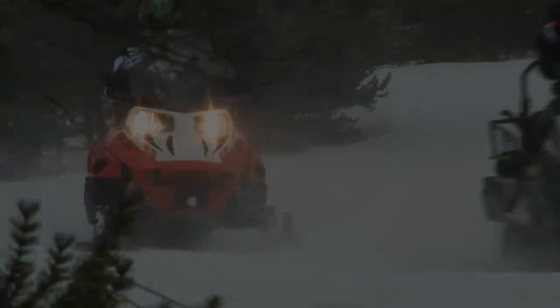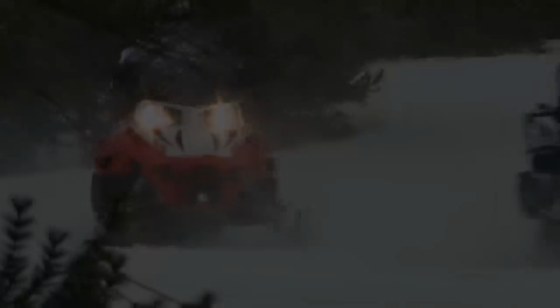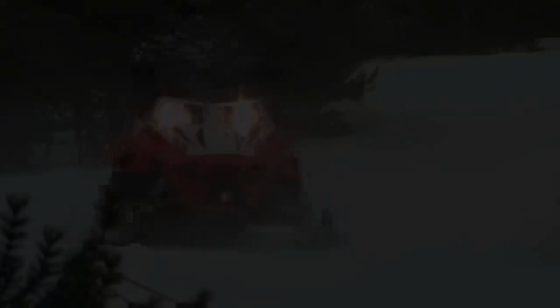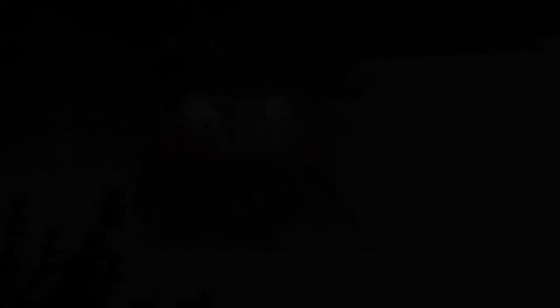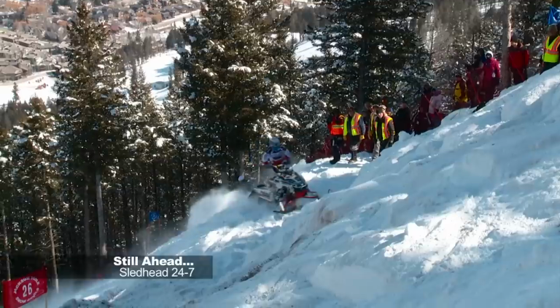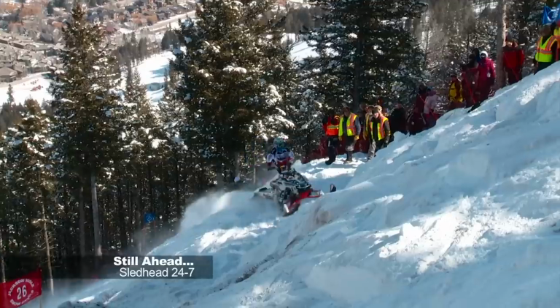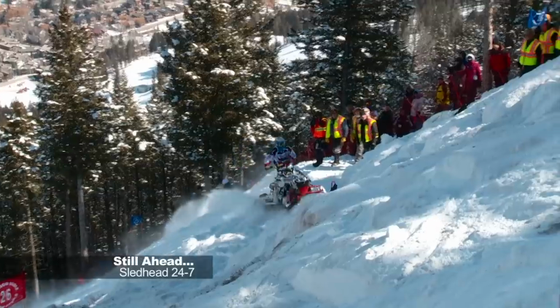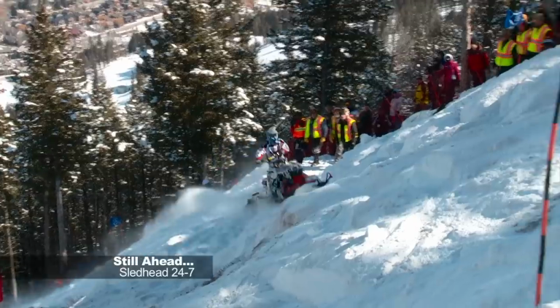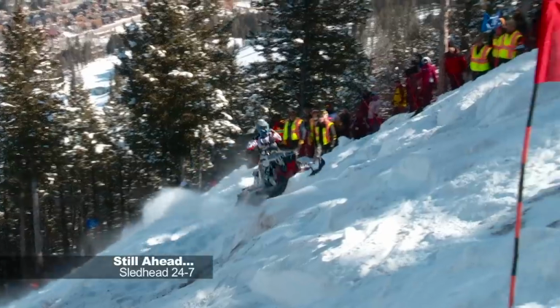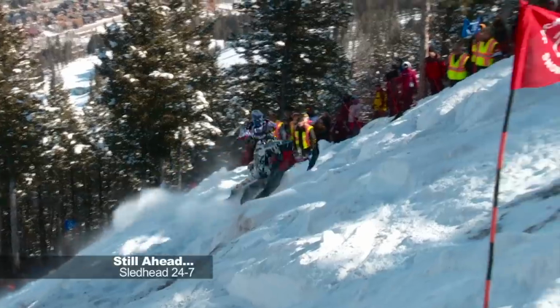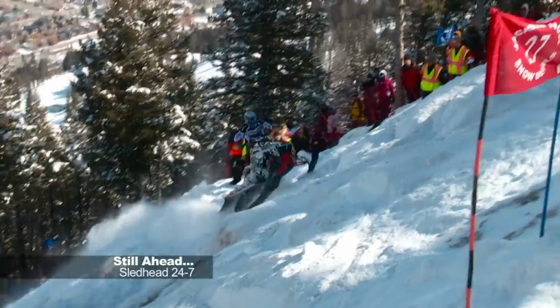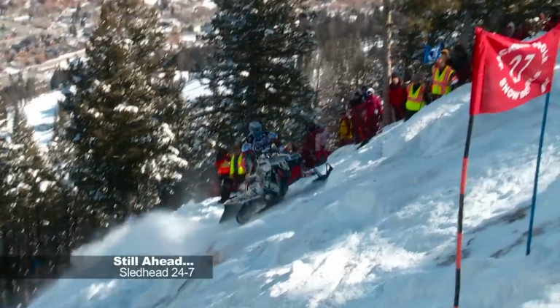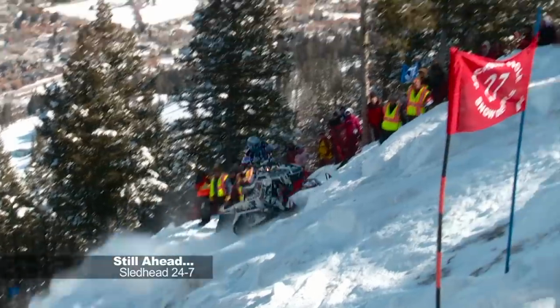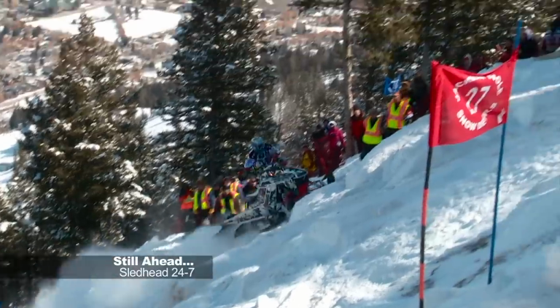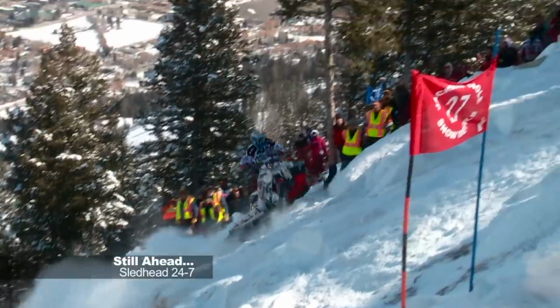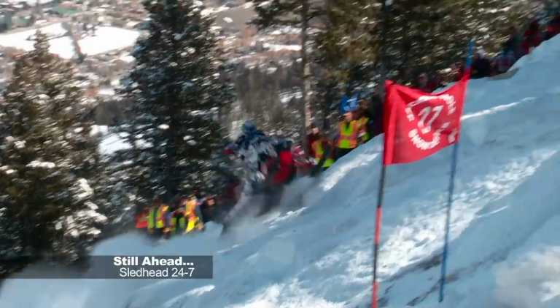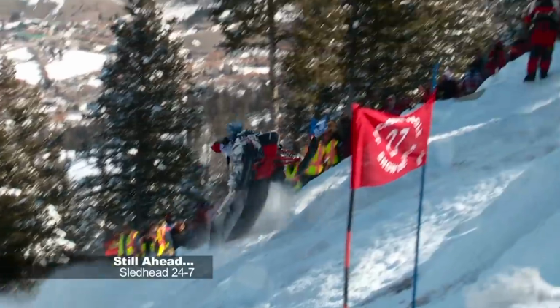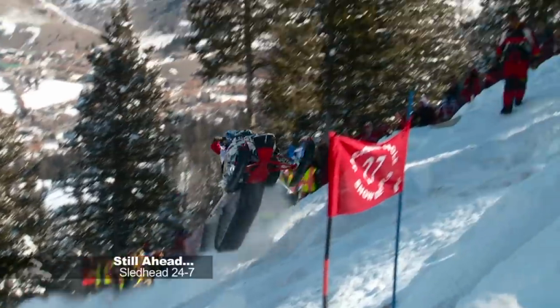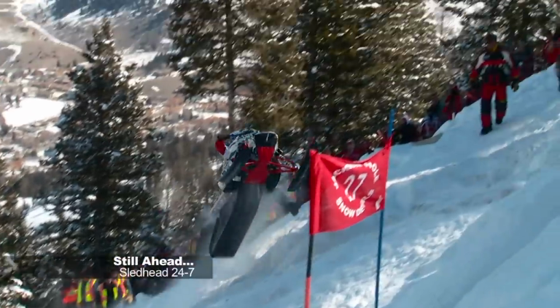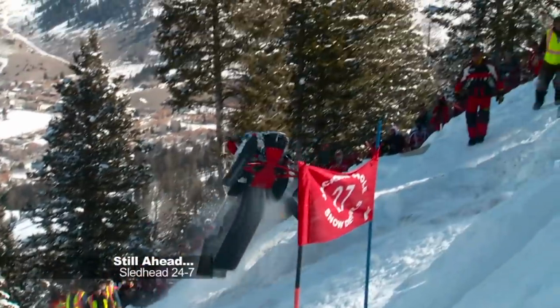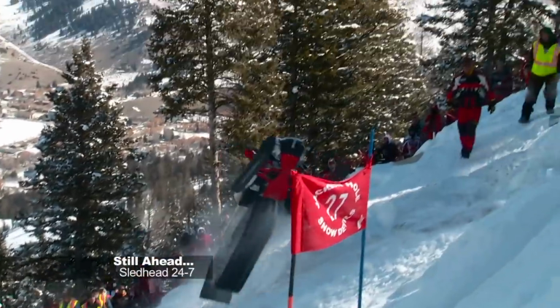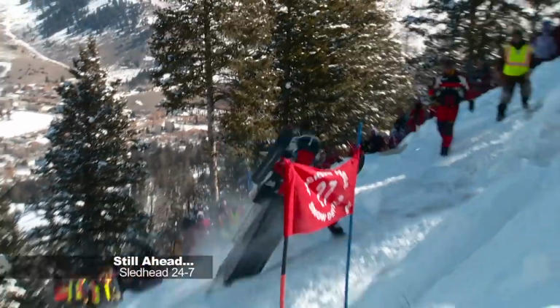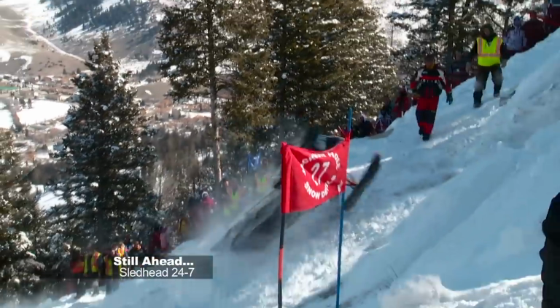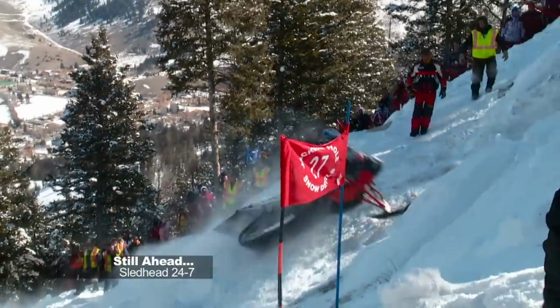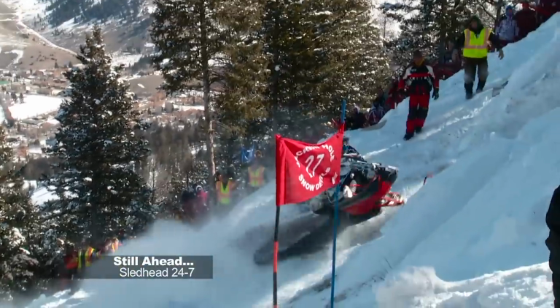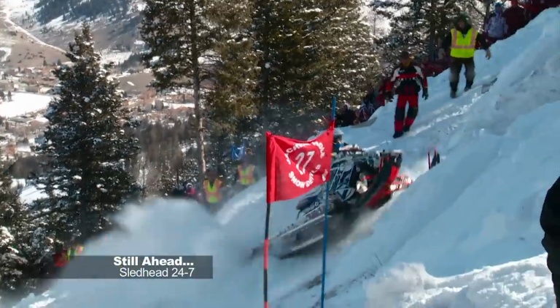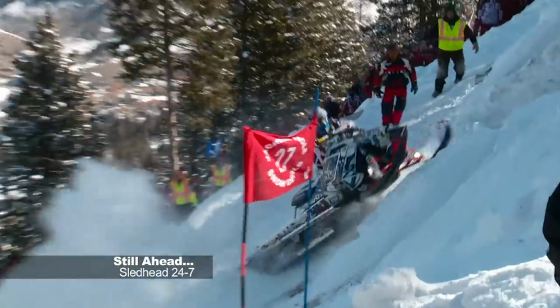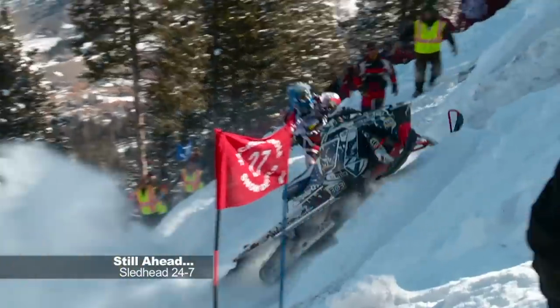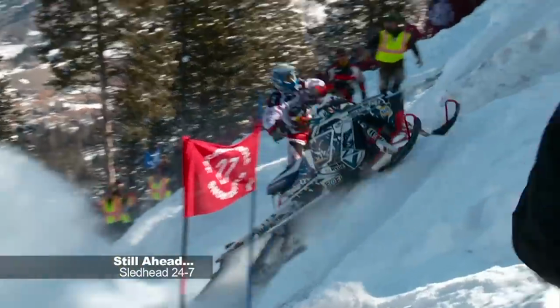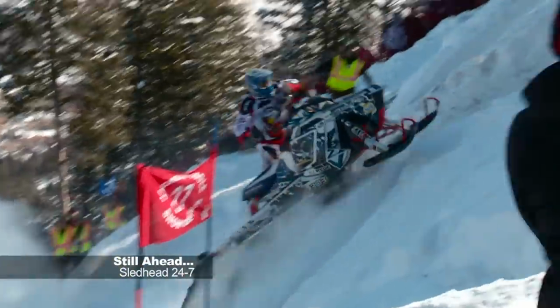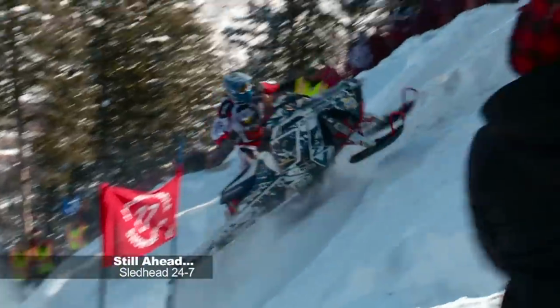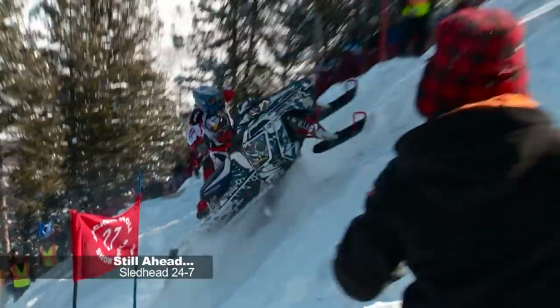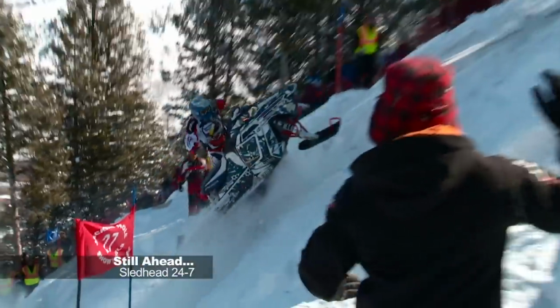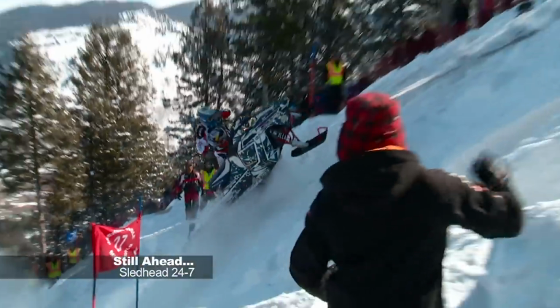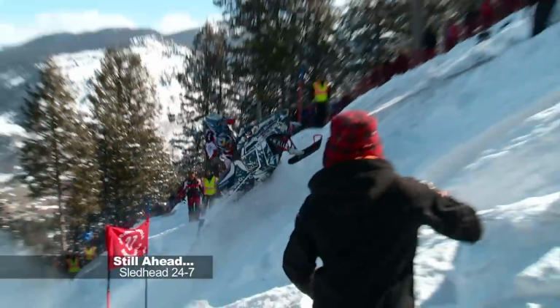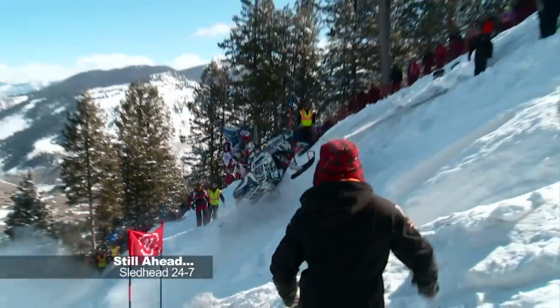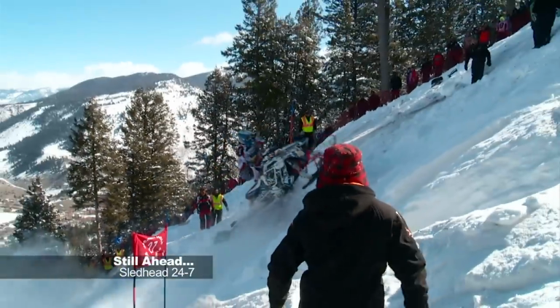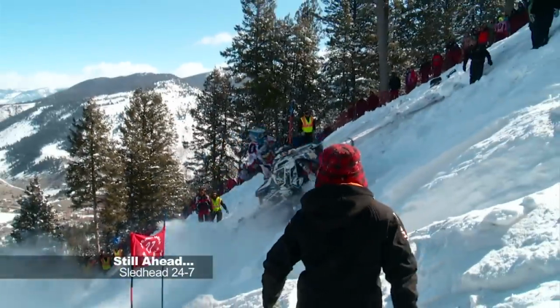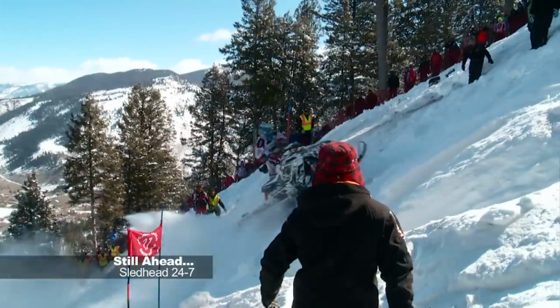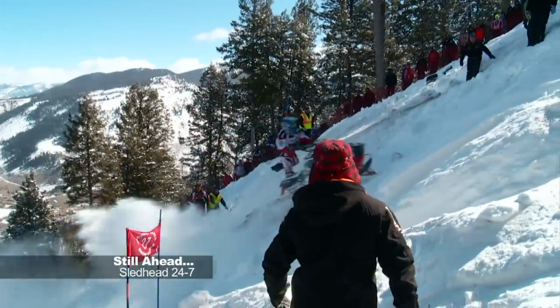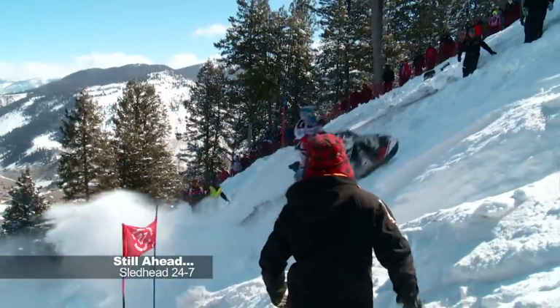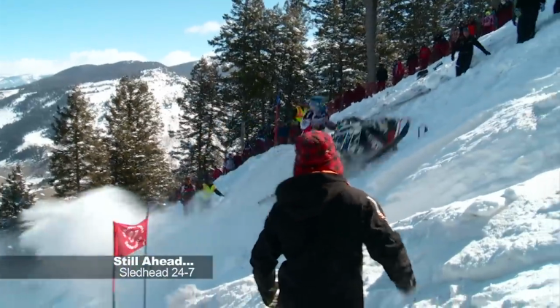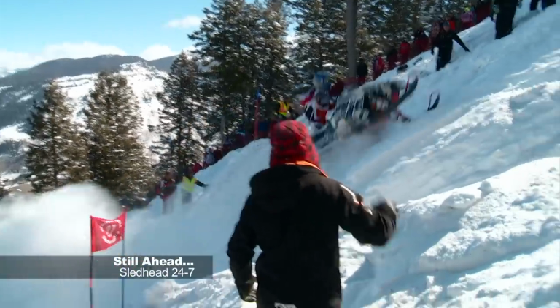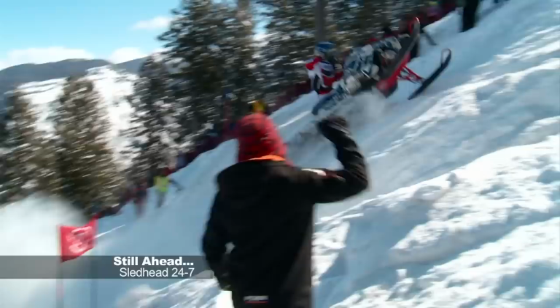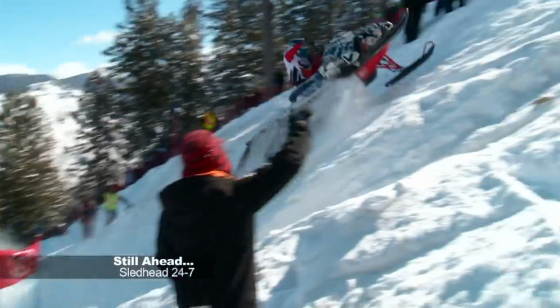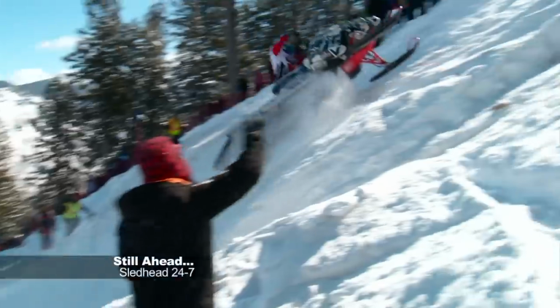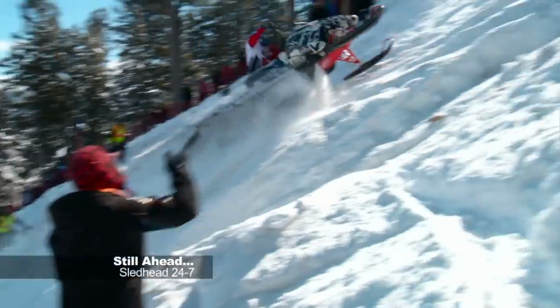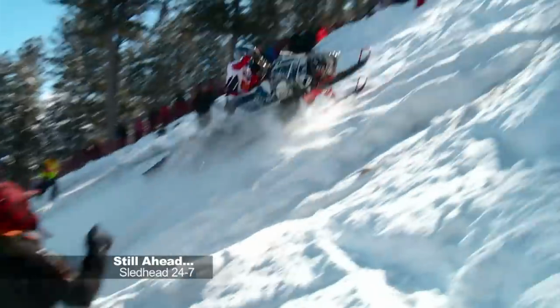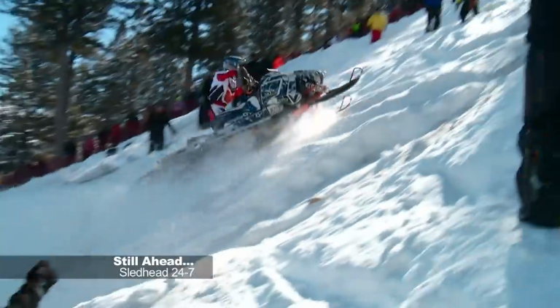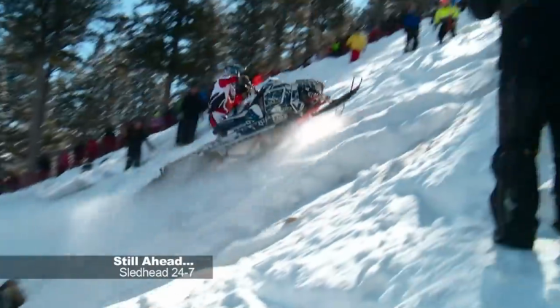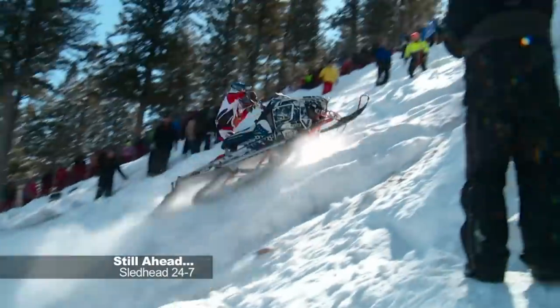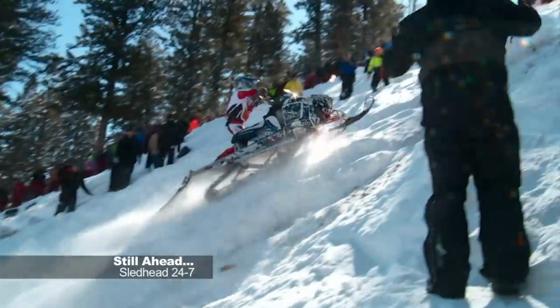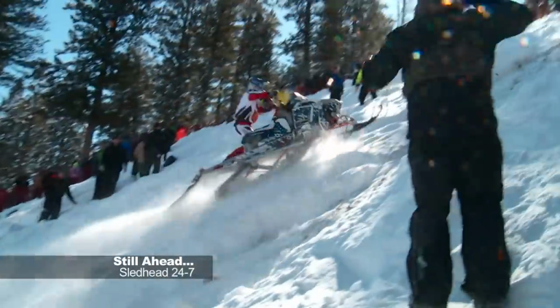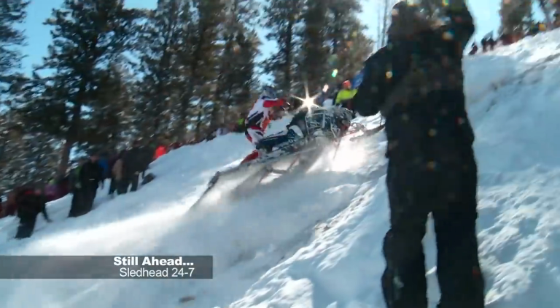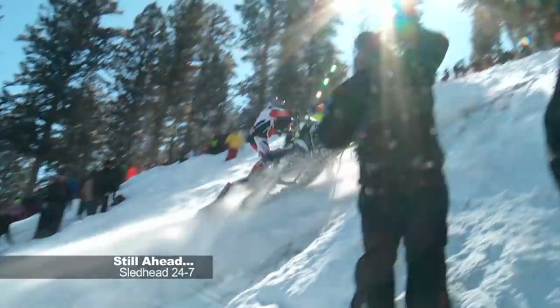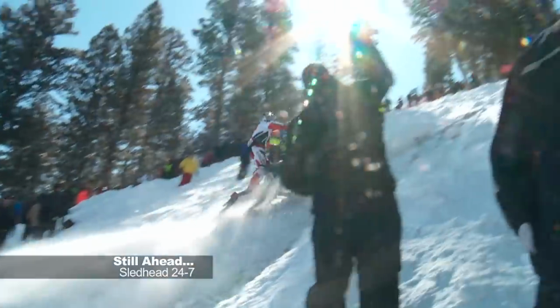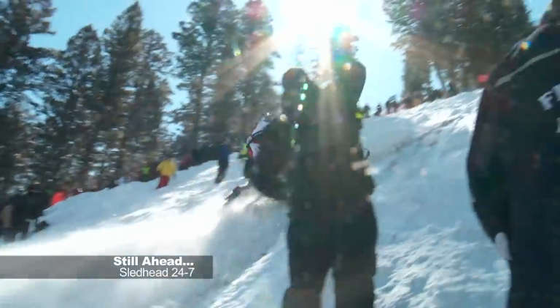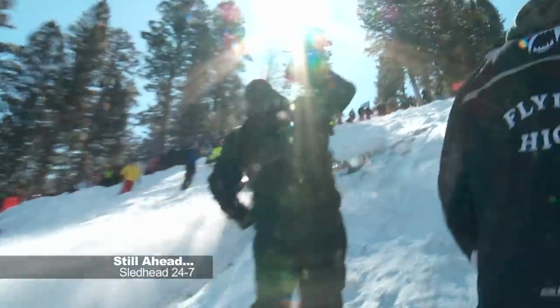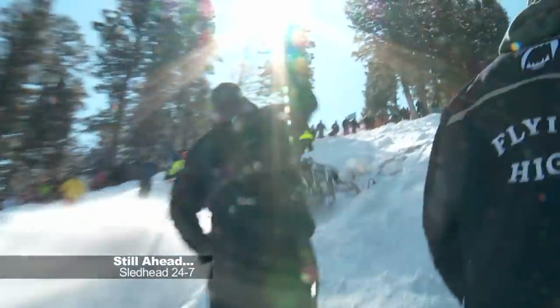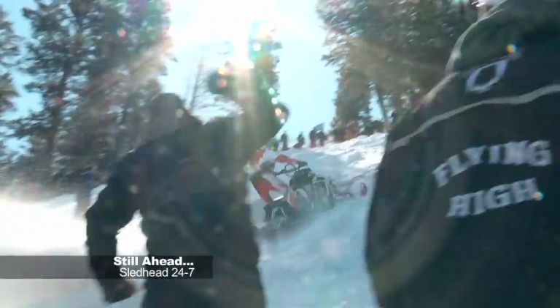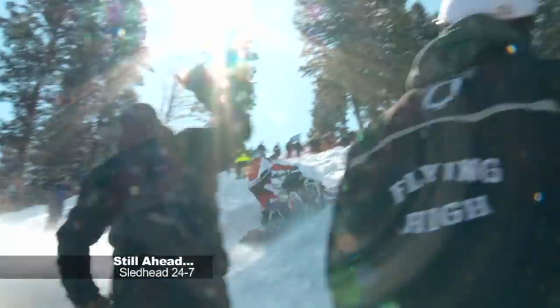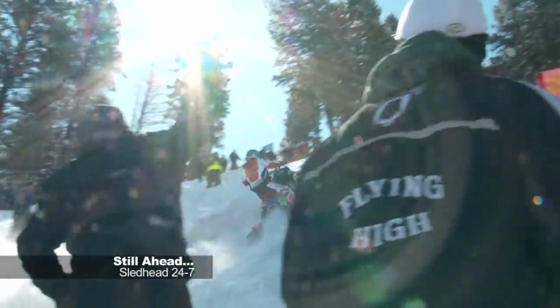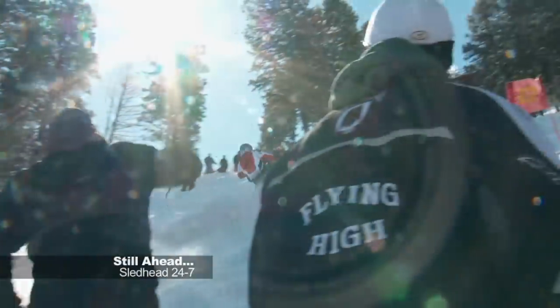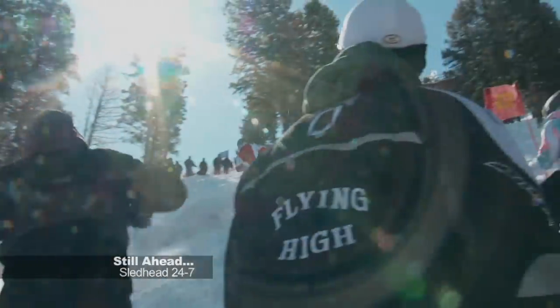When Sledhead 24-7 returns, we preview the World Championship Hill Climb in Jackson Hole, Wyoming. Stay tuned.